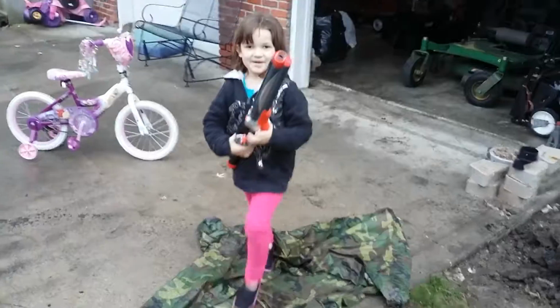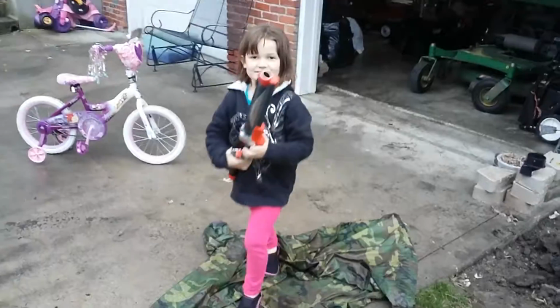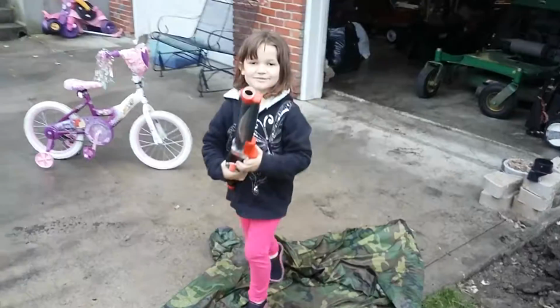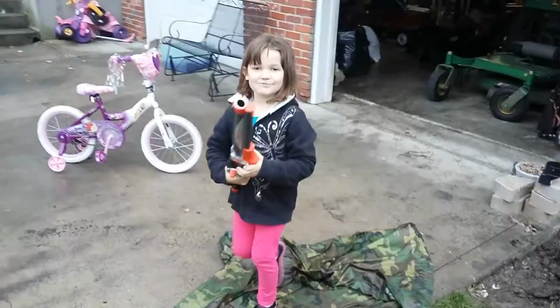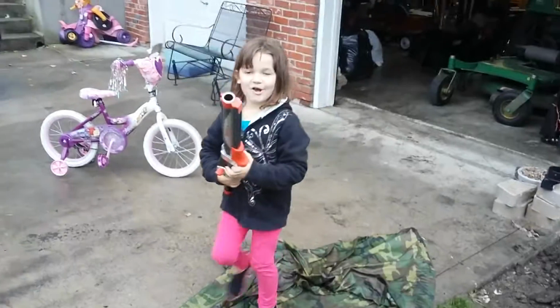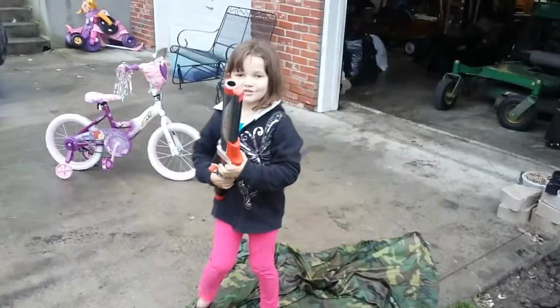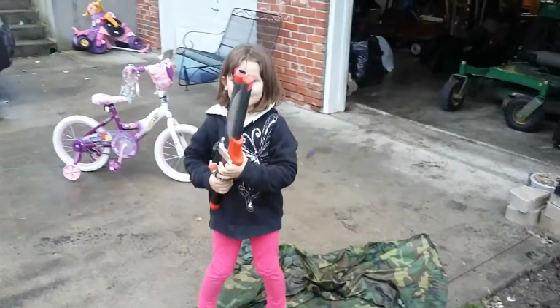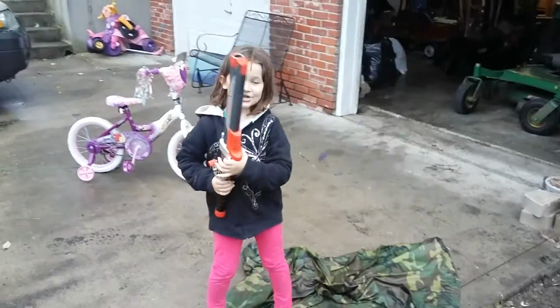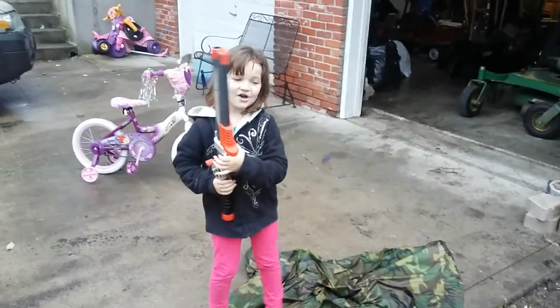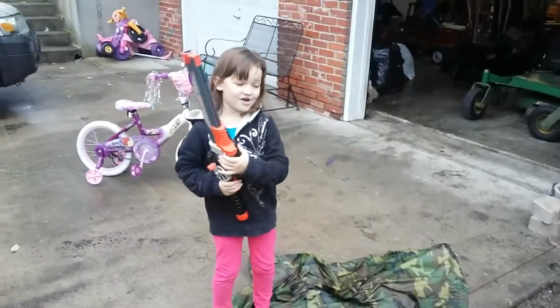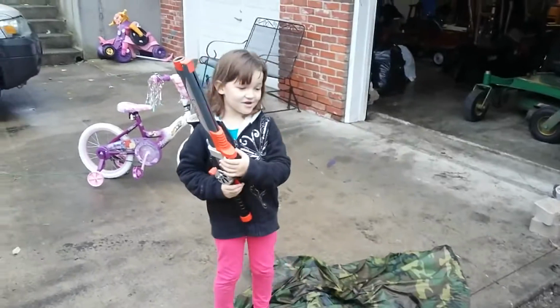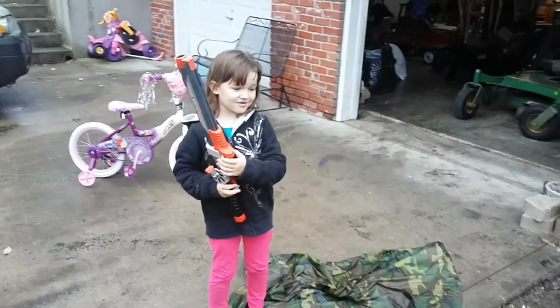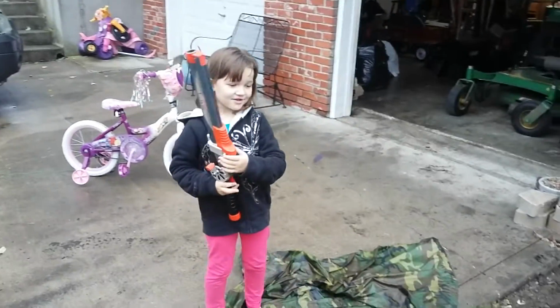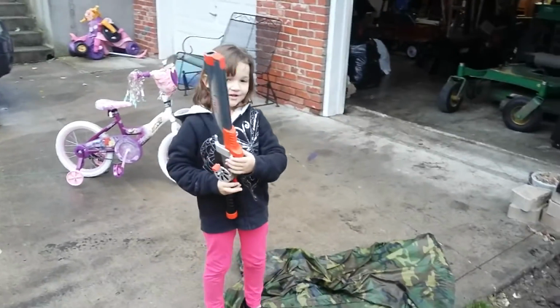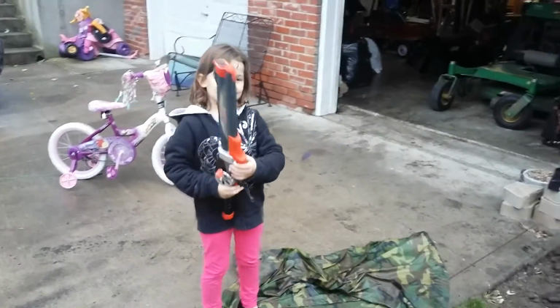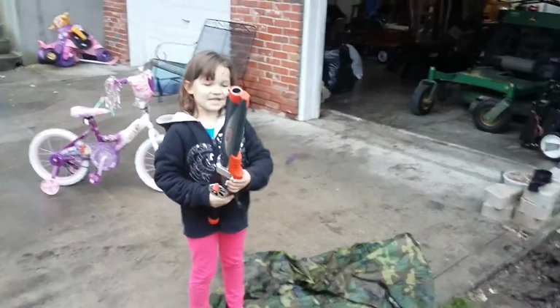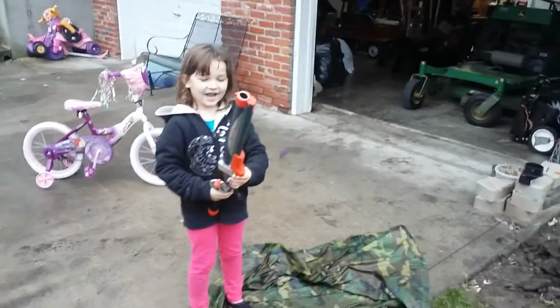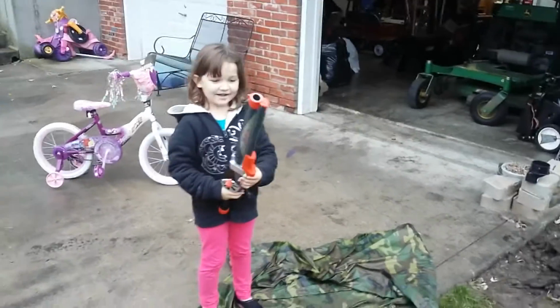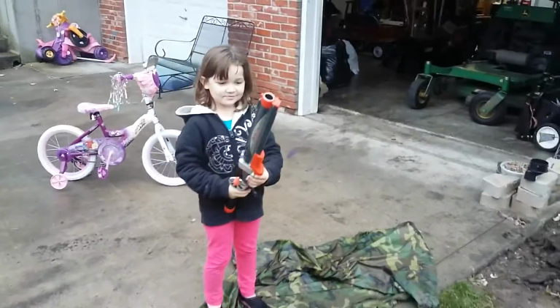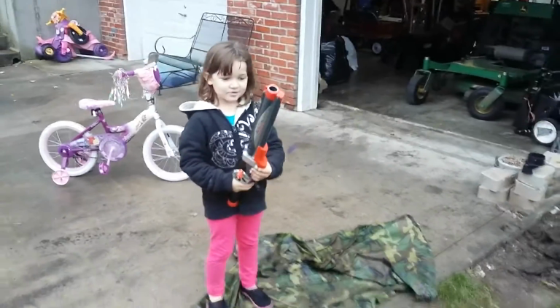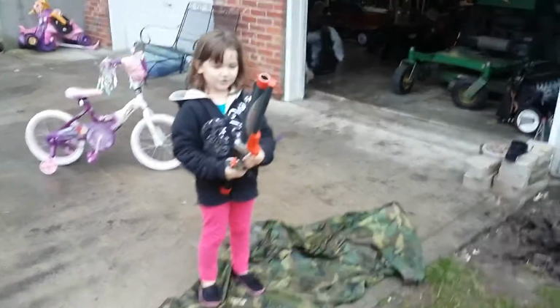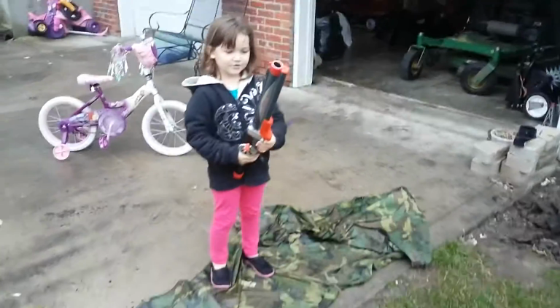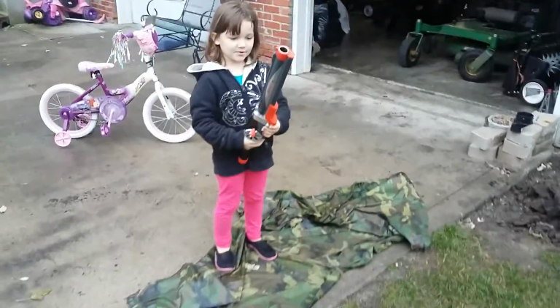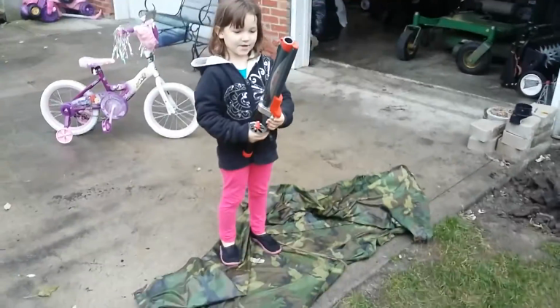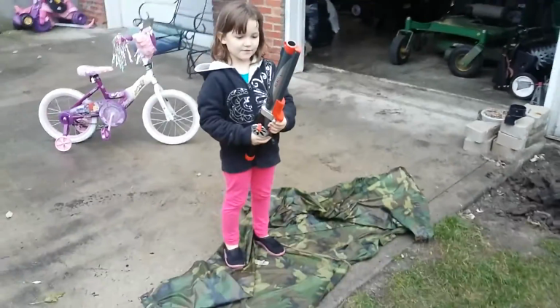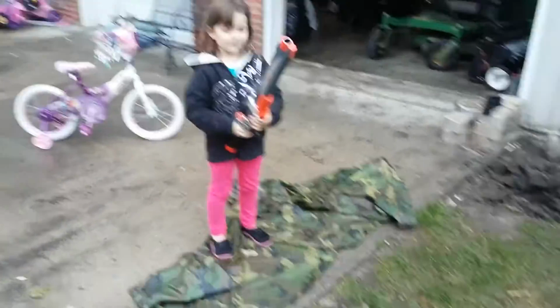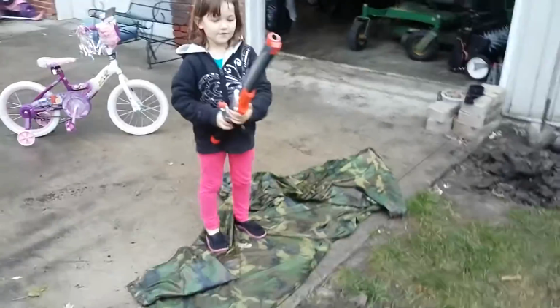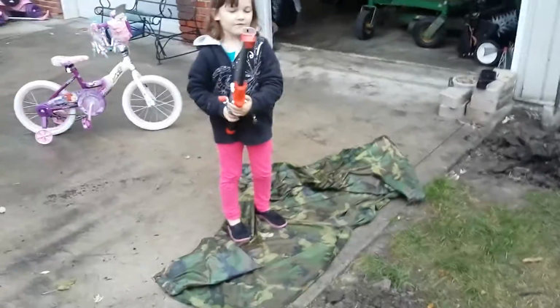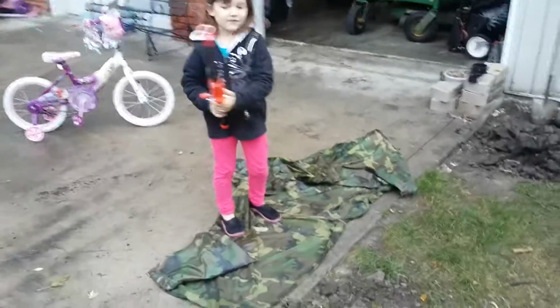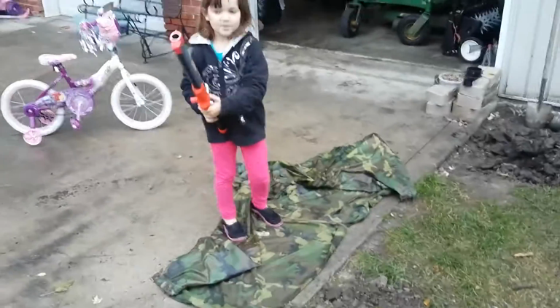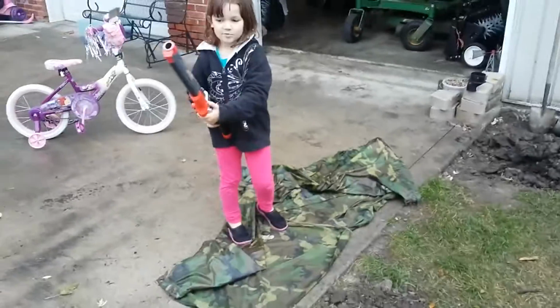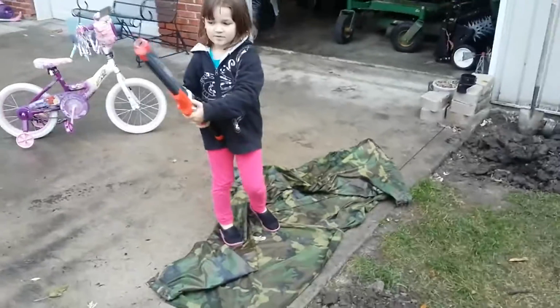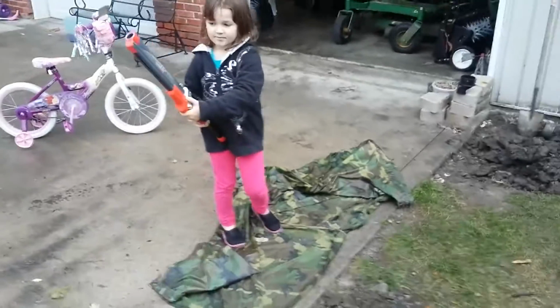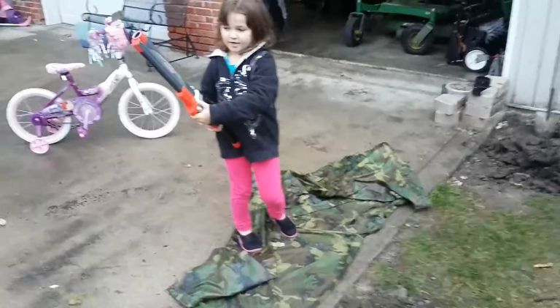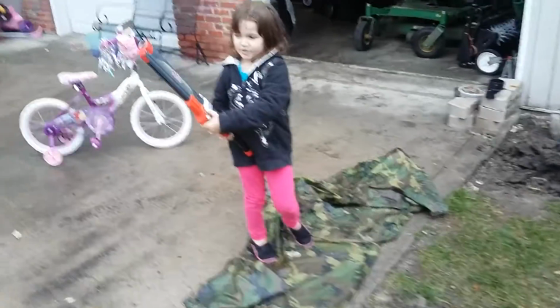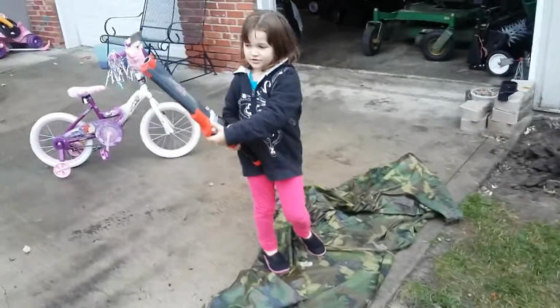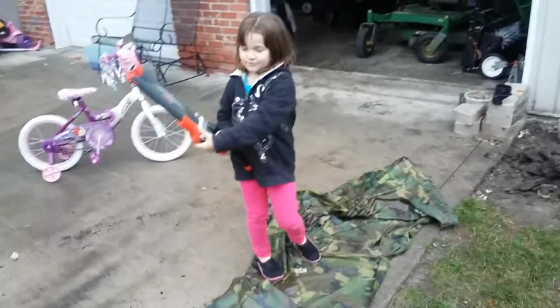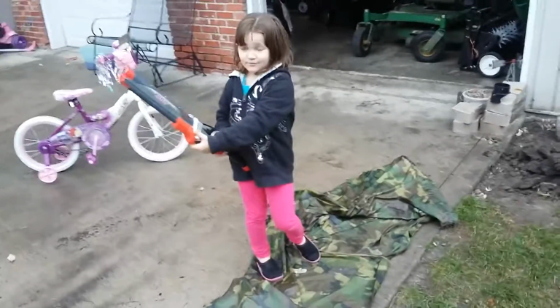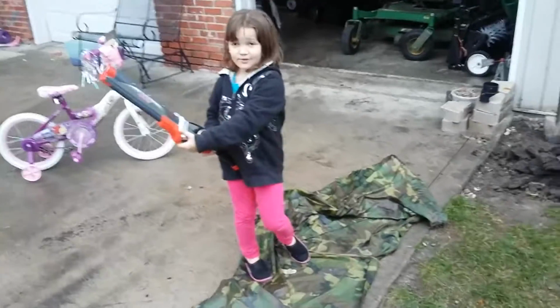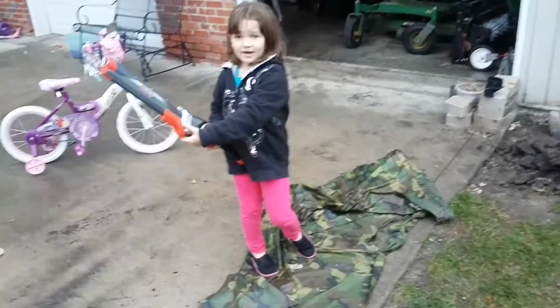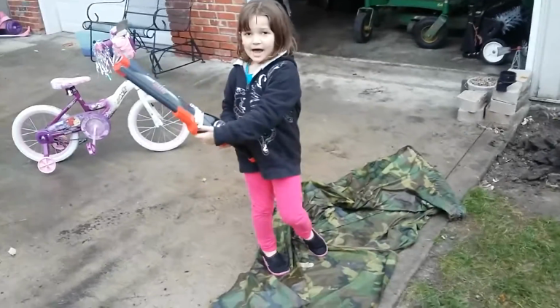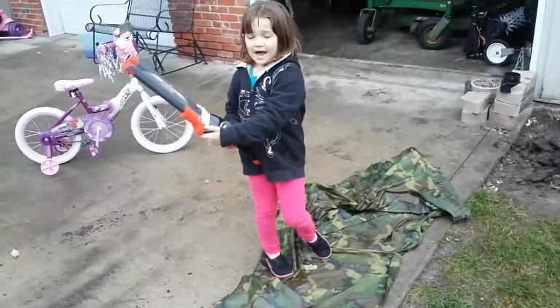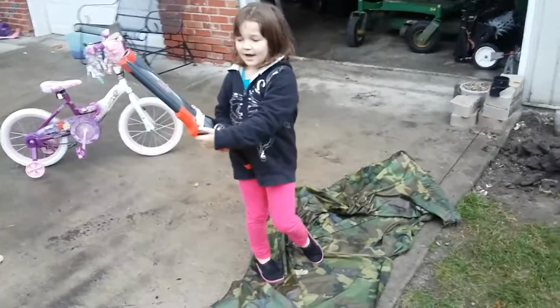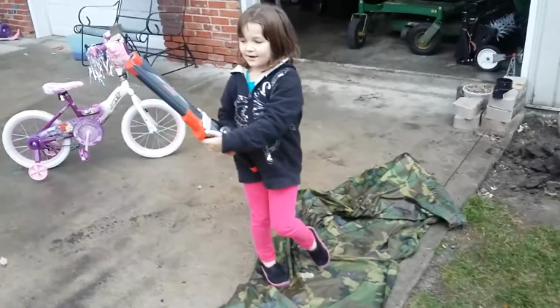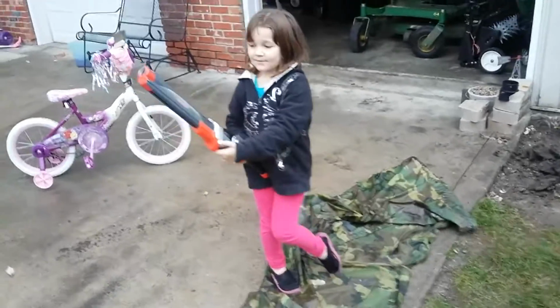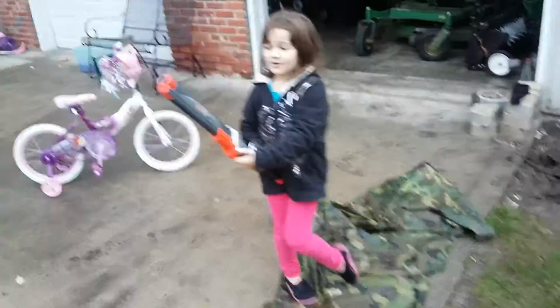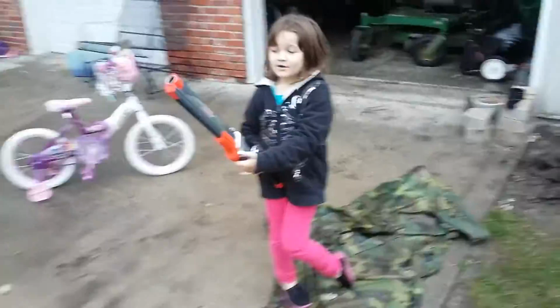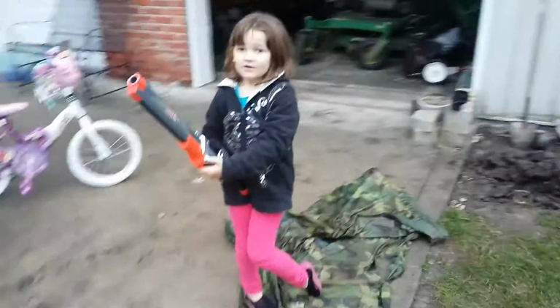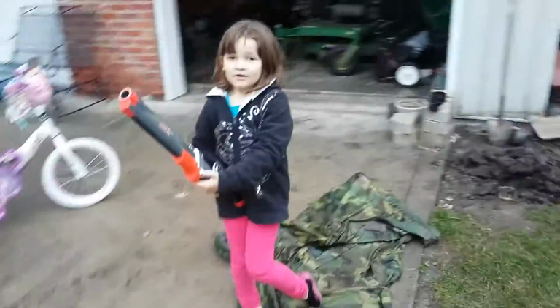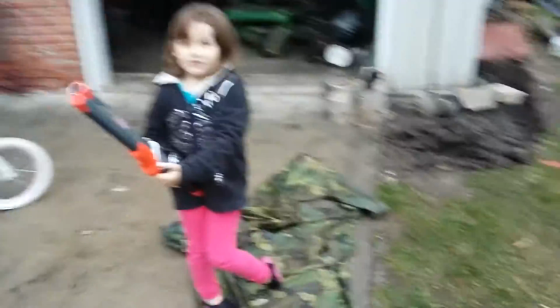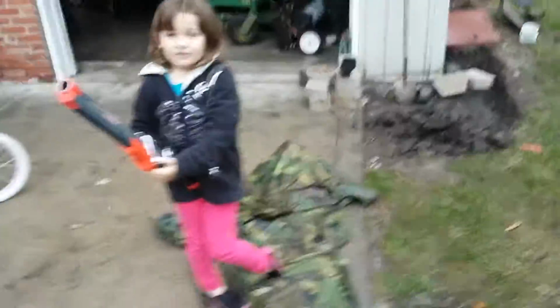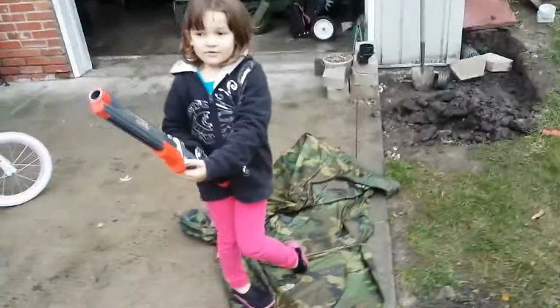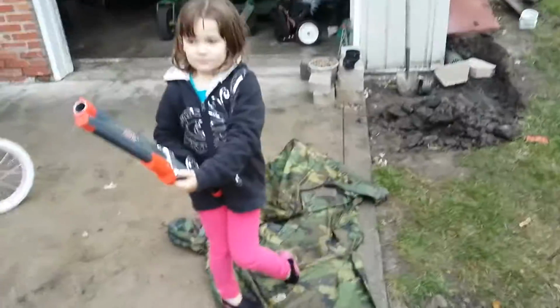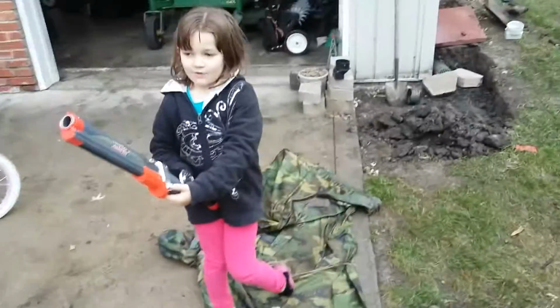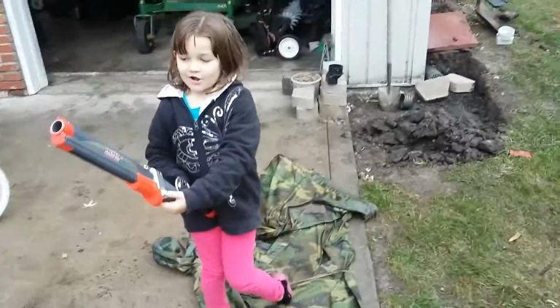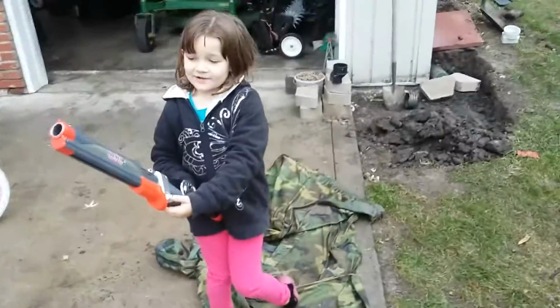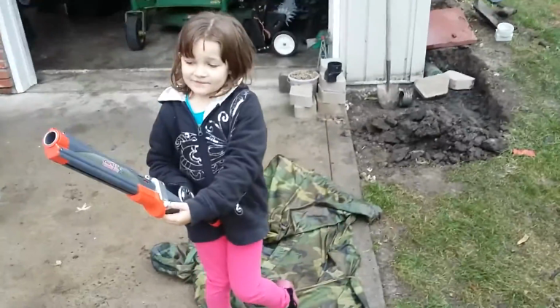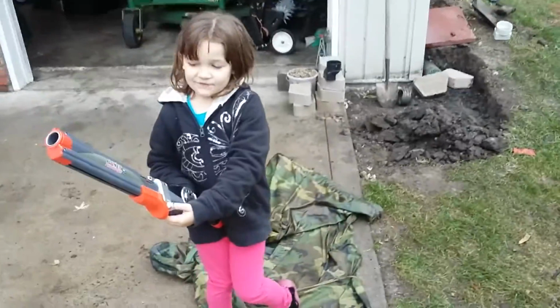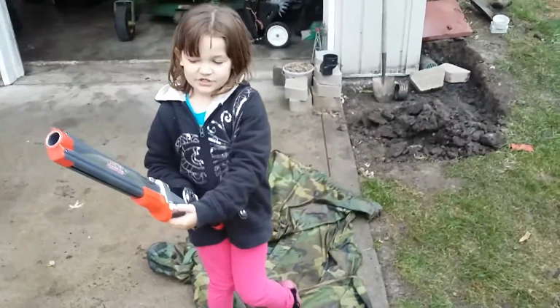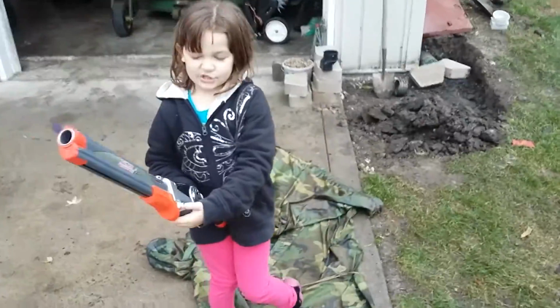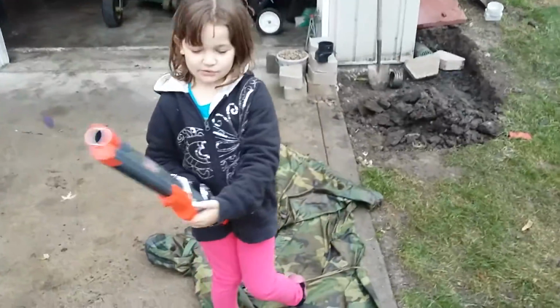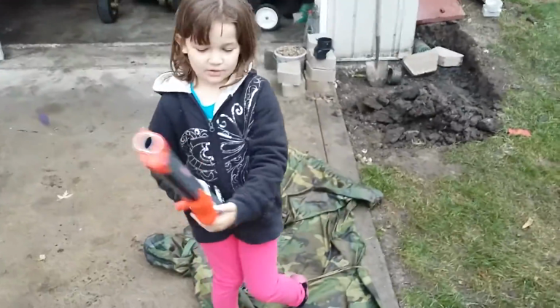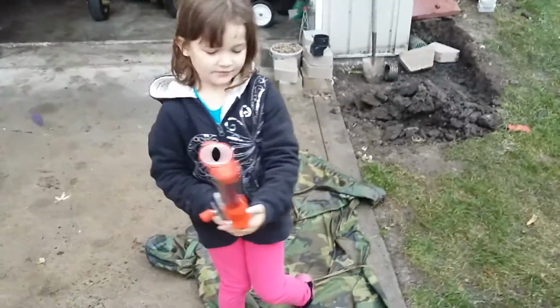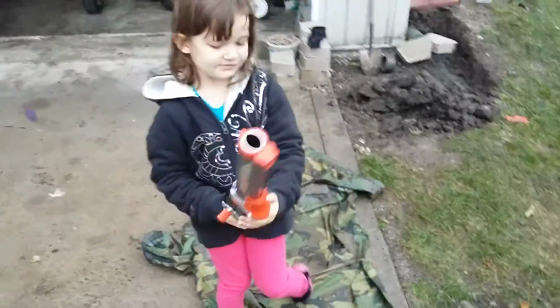This is Walk and Talk. Today I'm showing you how to fish with my new rocket fishing rod.